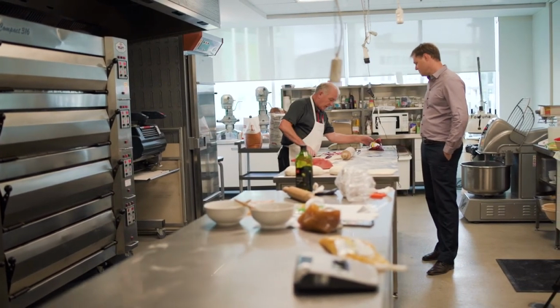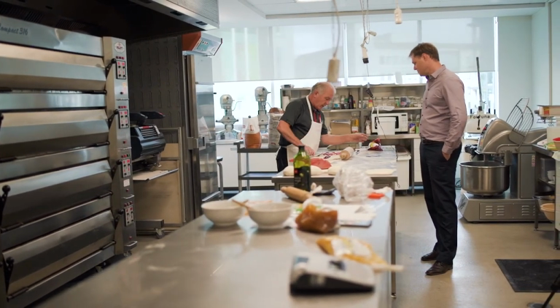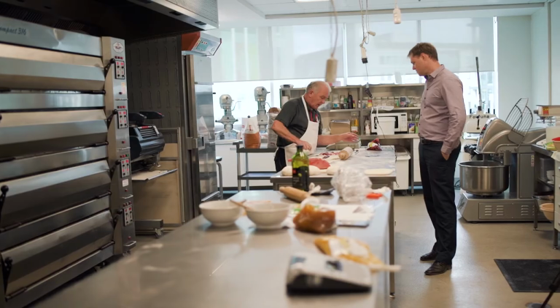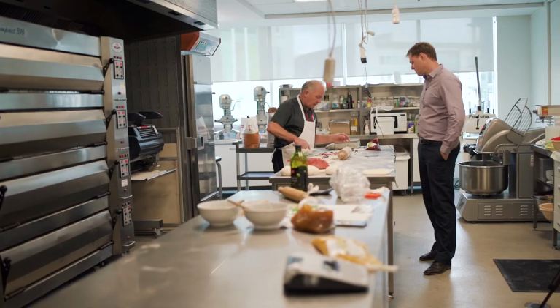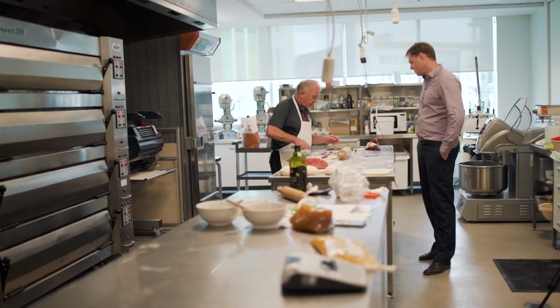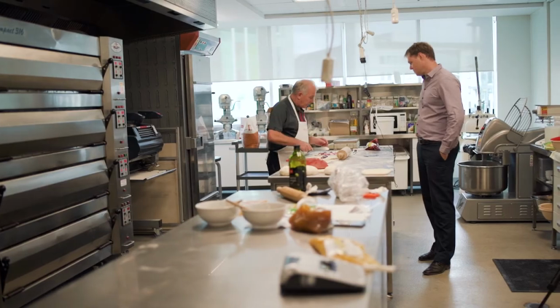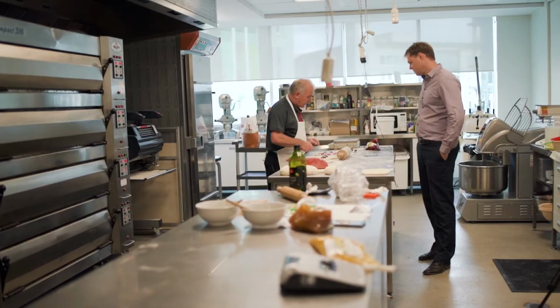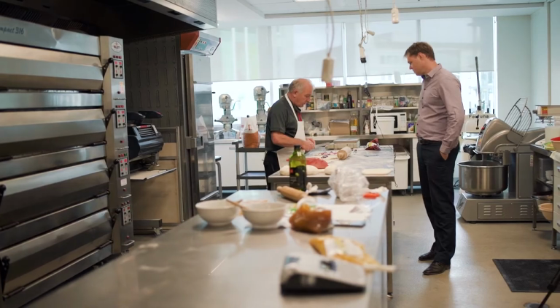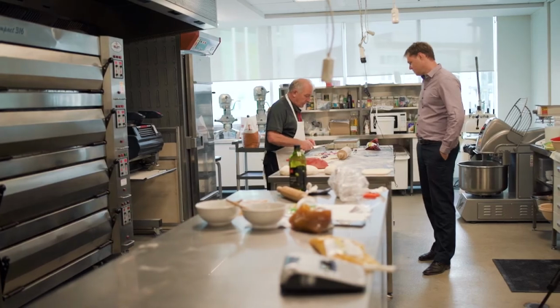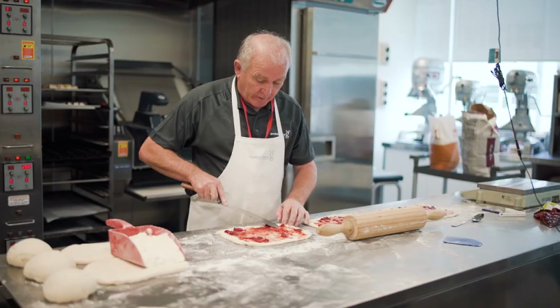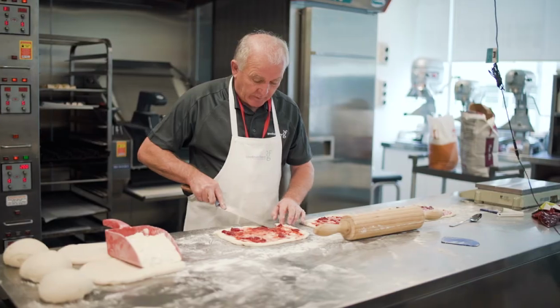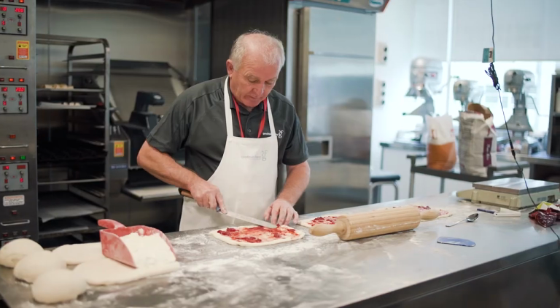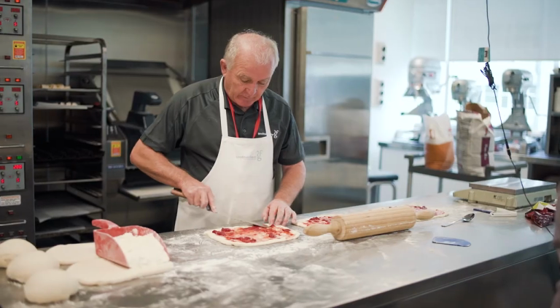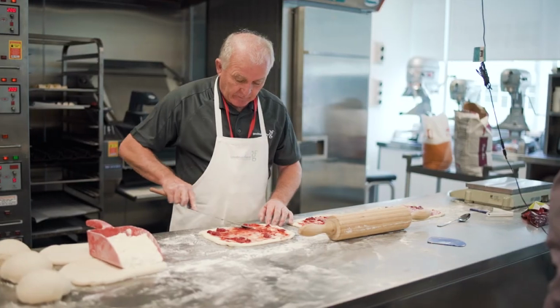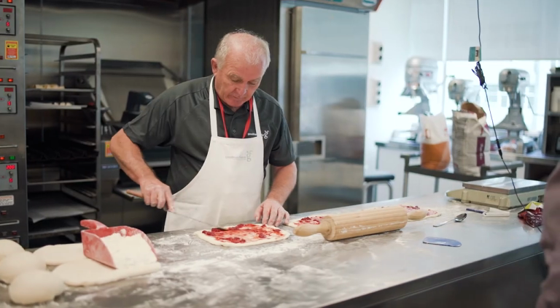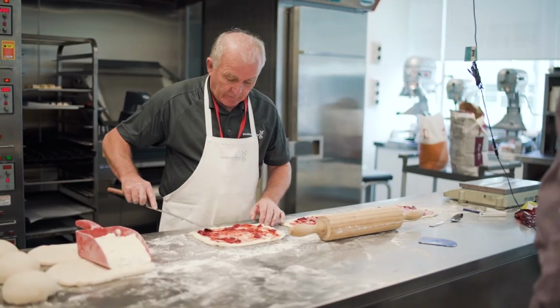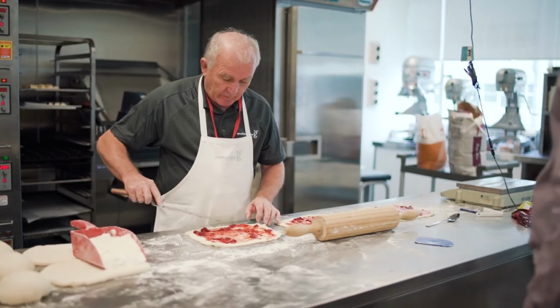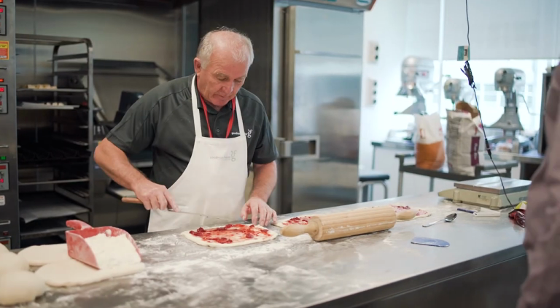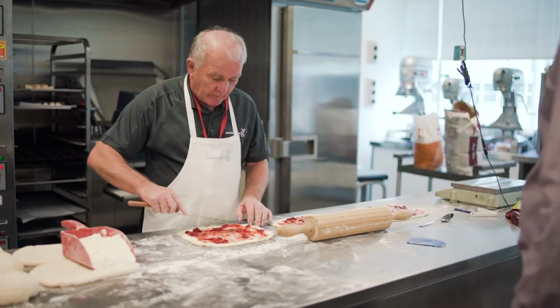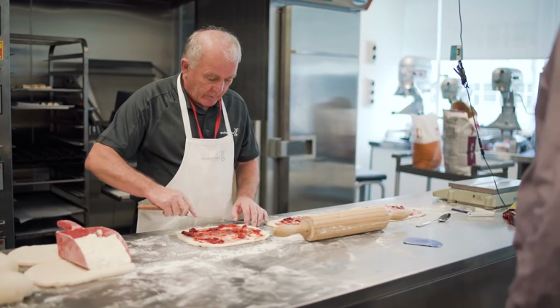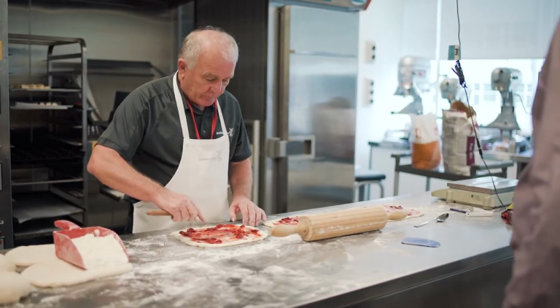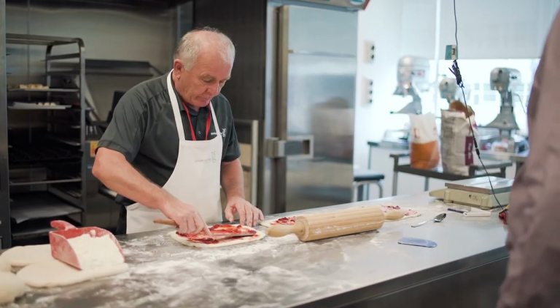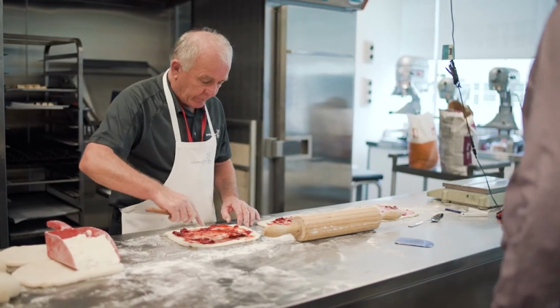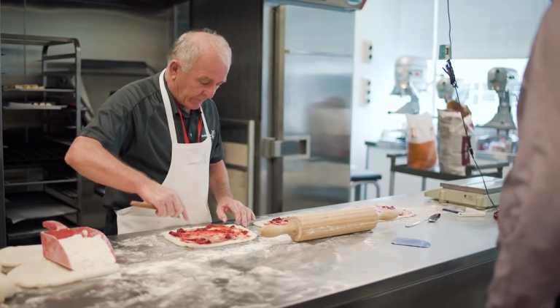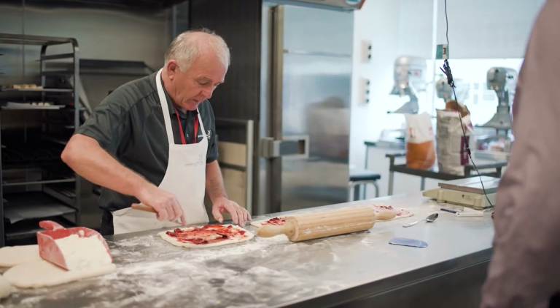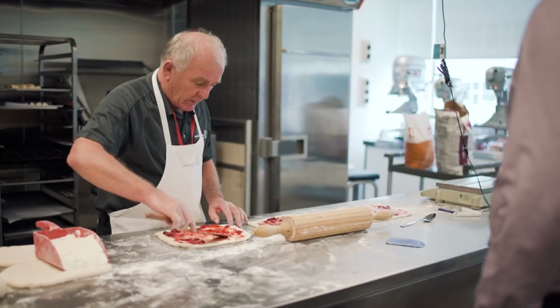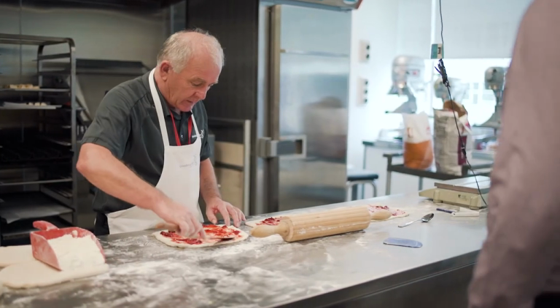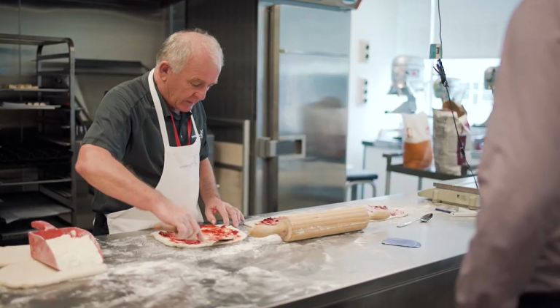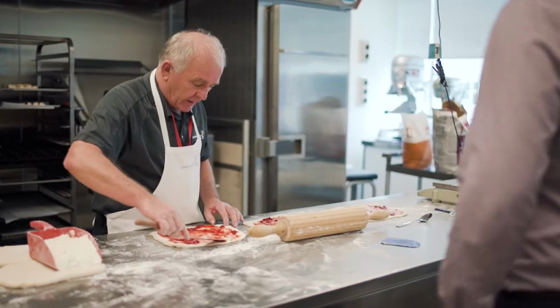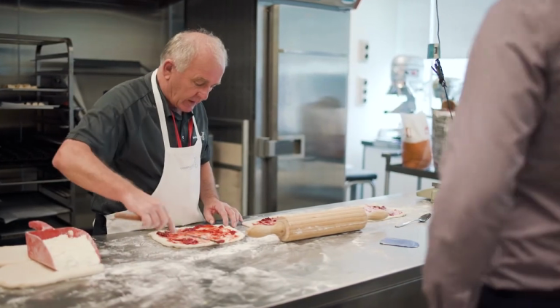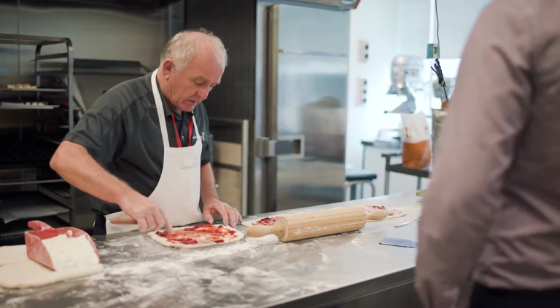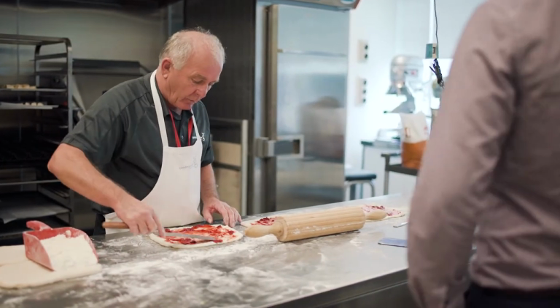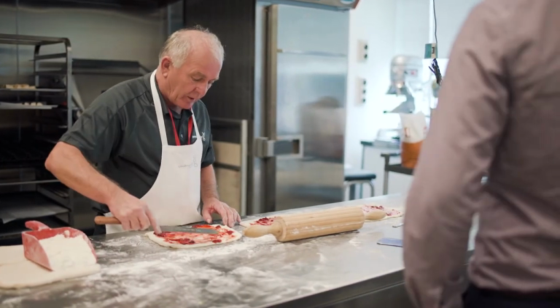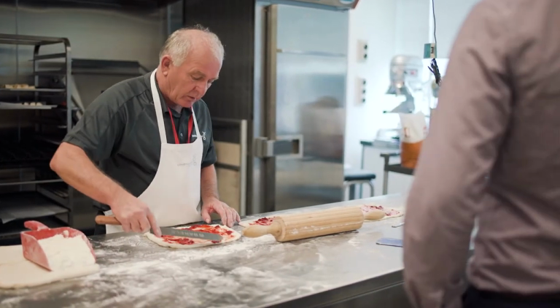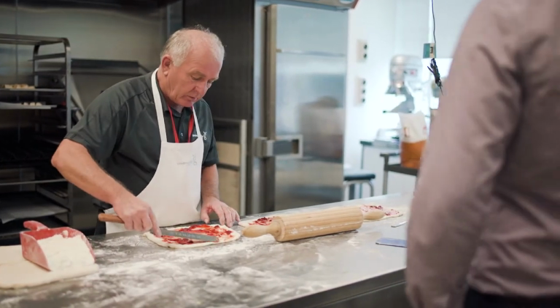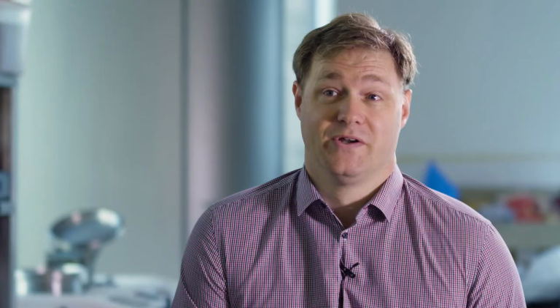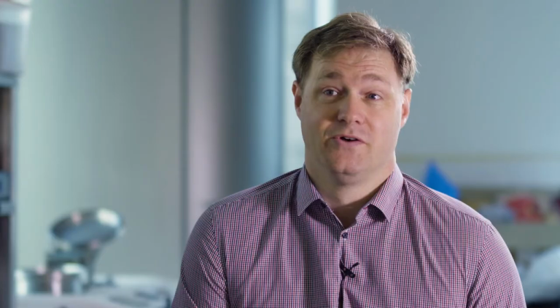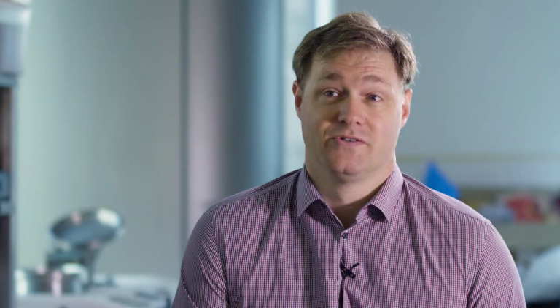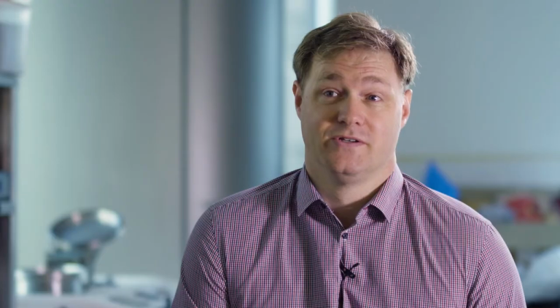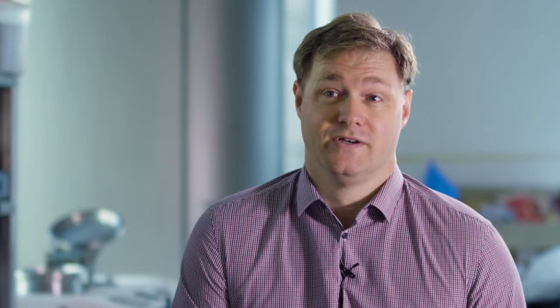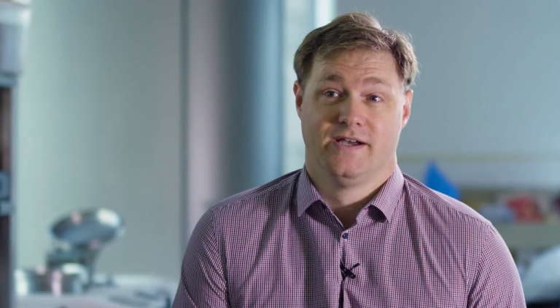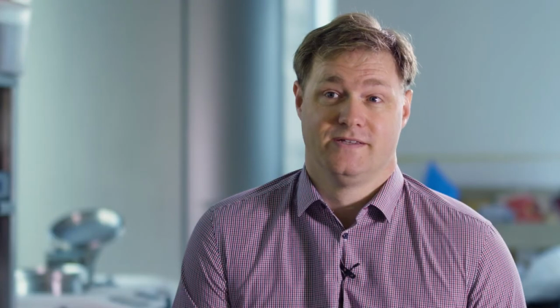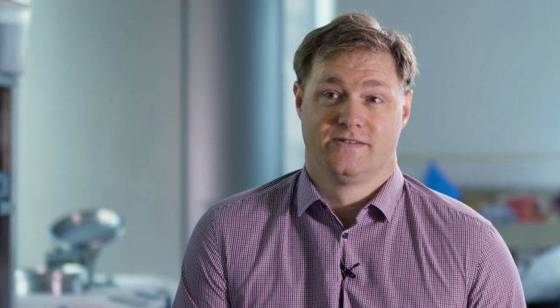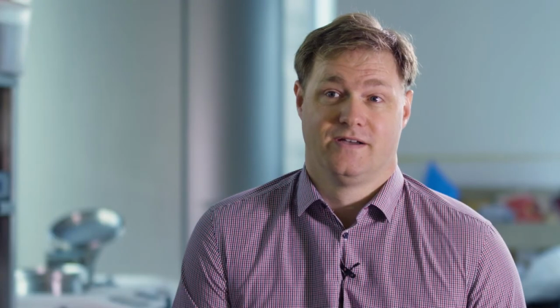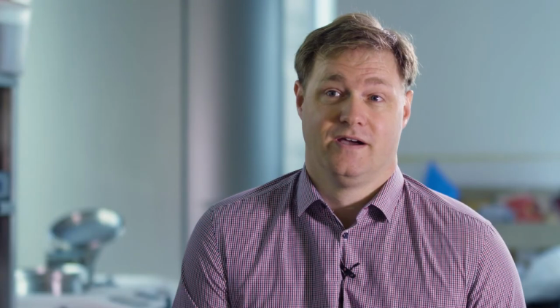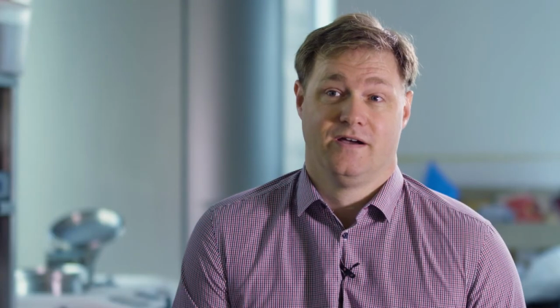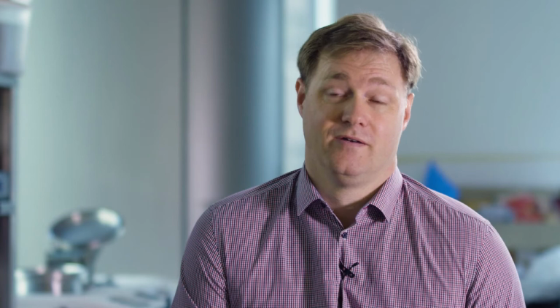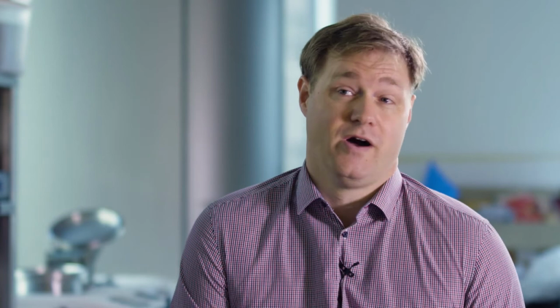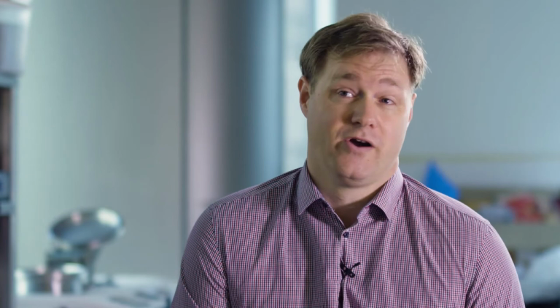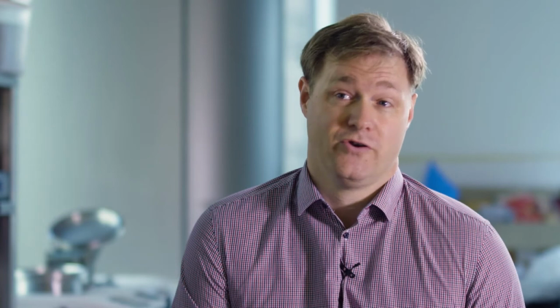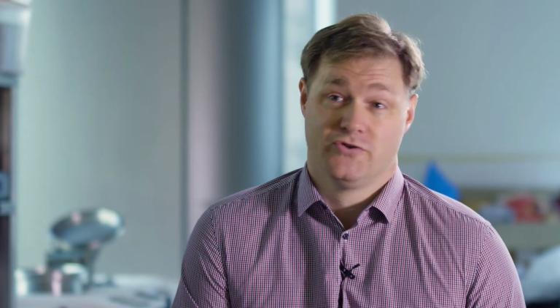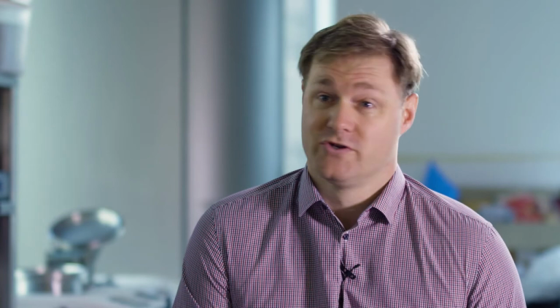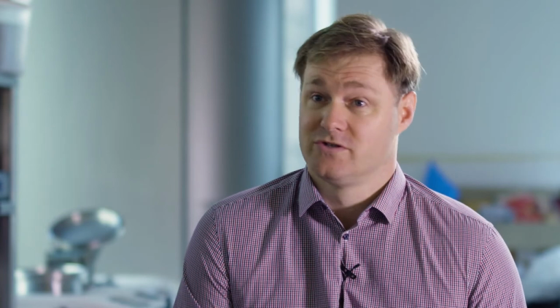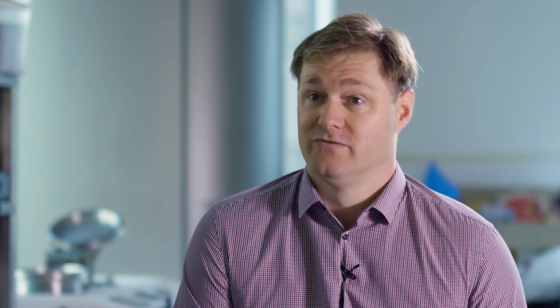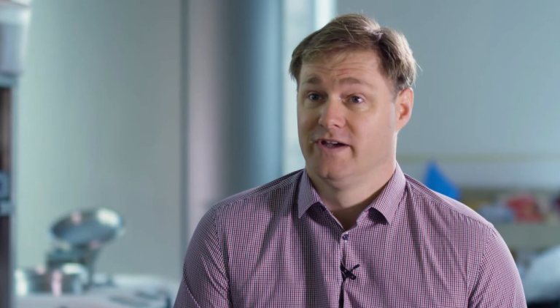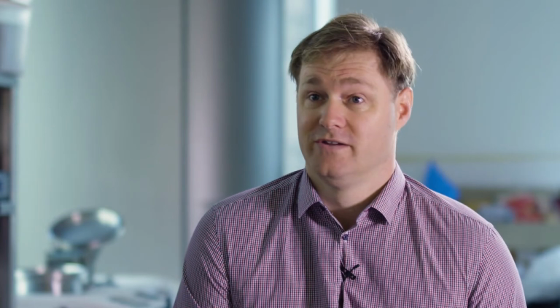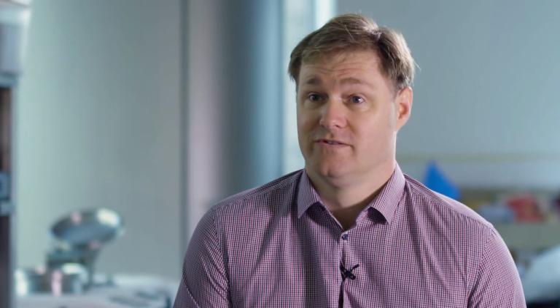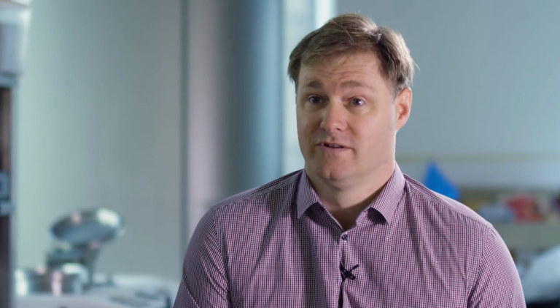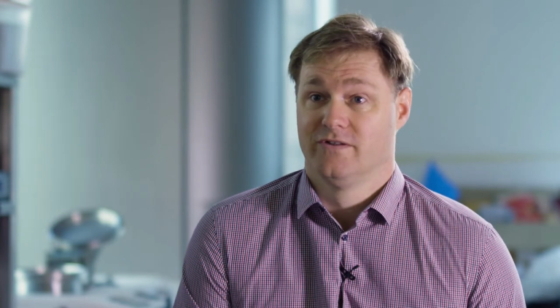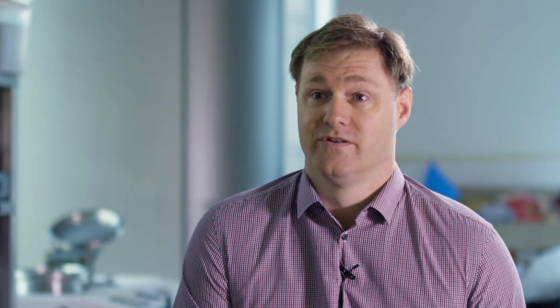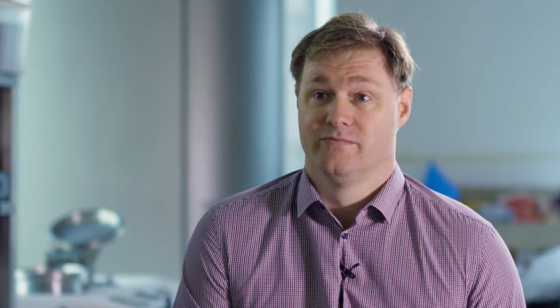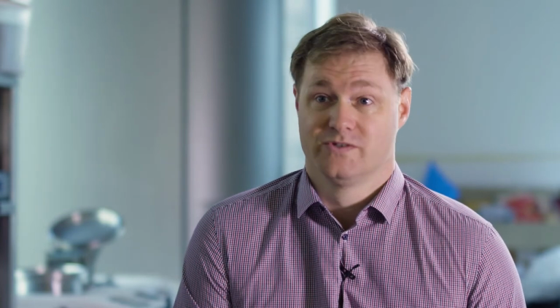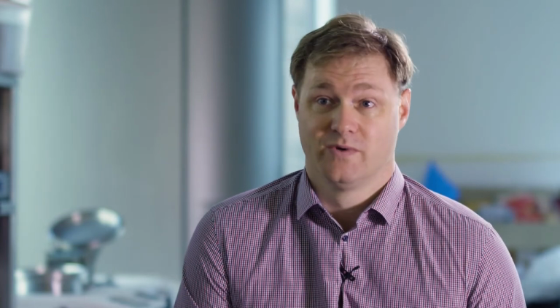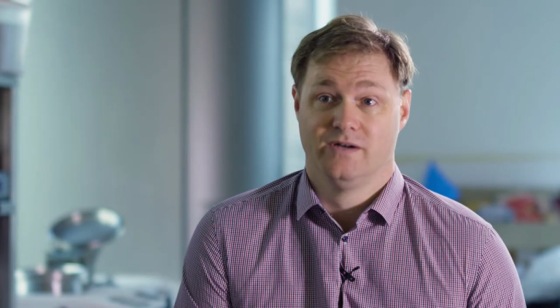An alternative flour, essentially, that is cost competitive to other flours, but also has a higher nutritional value than a lot of them as well.